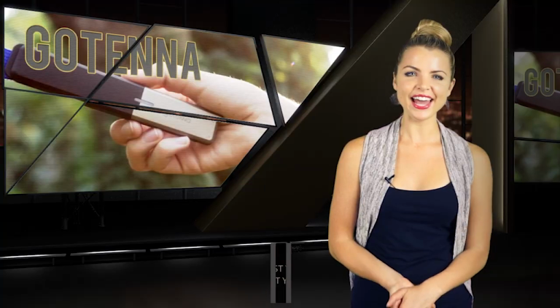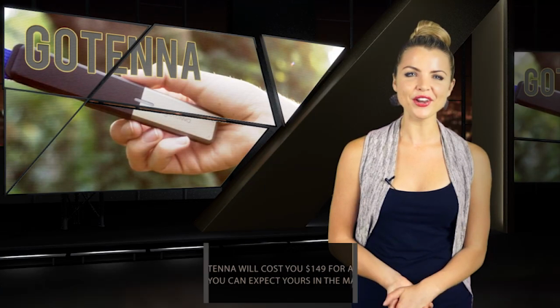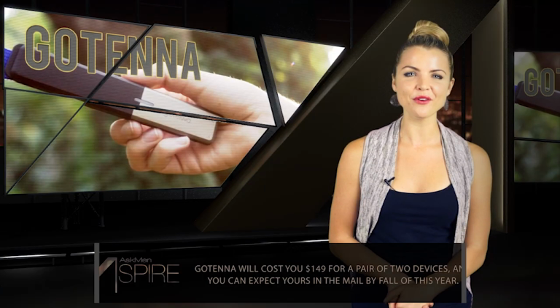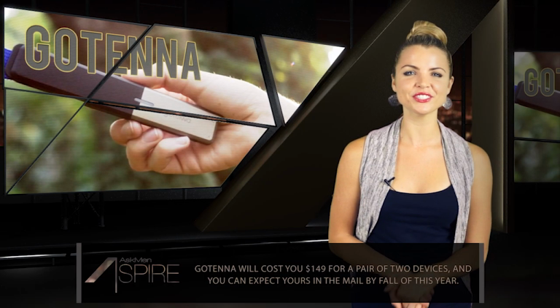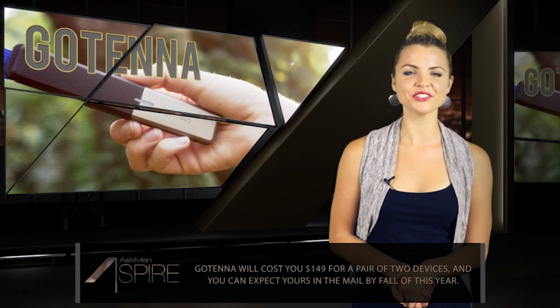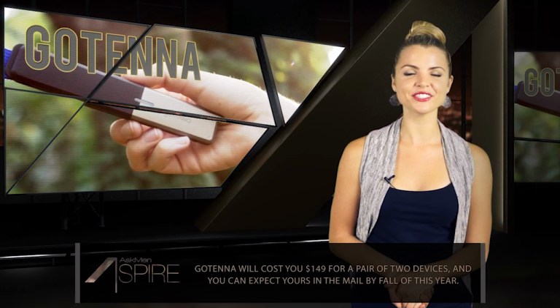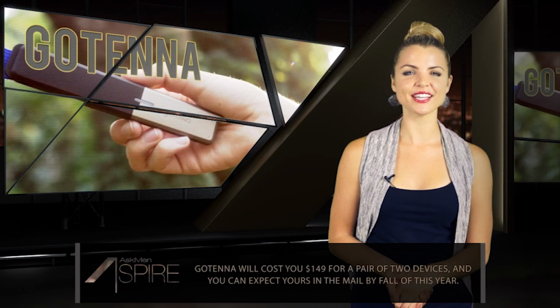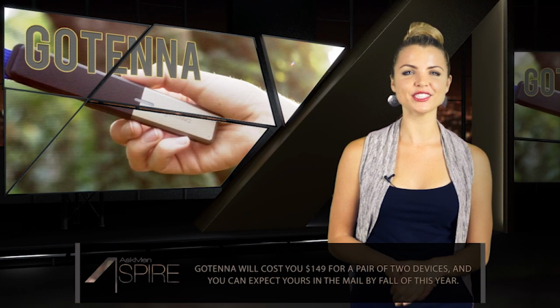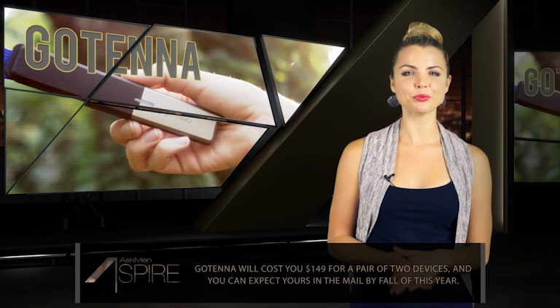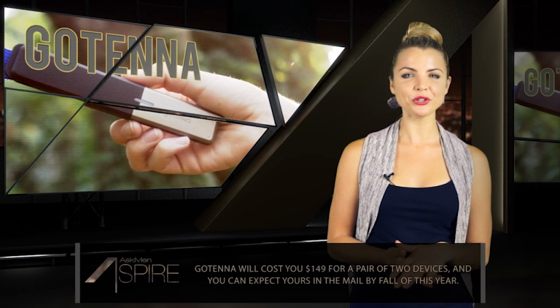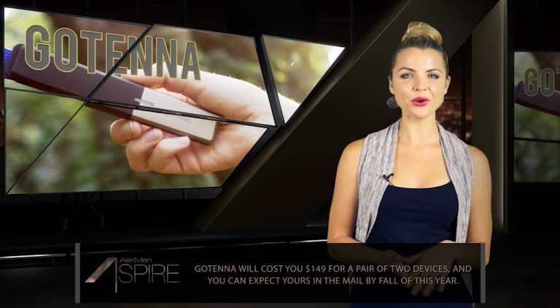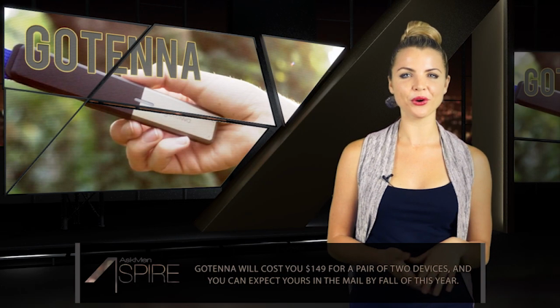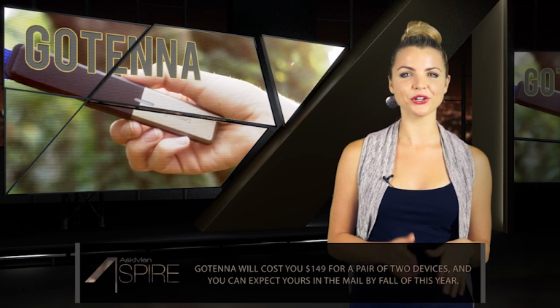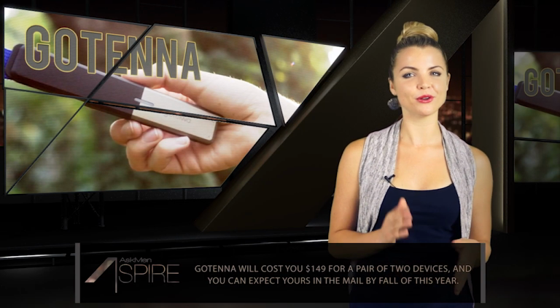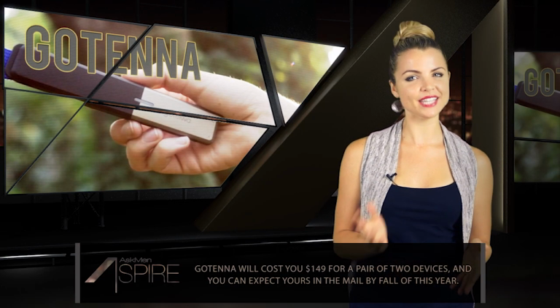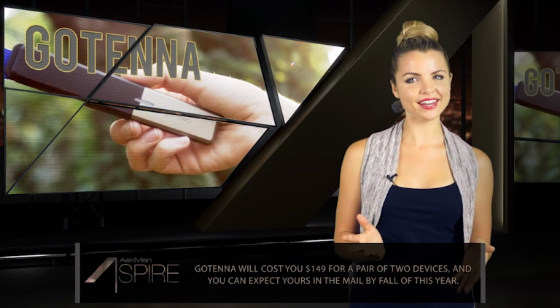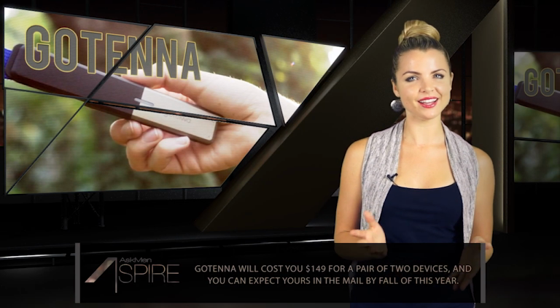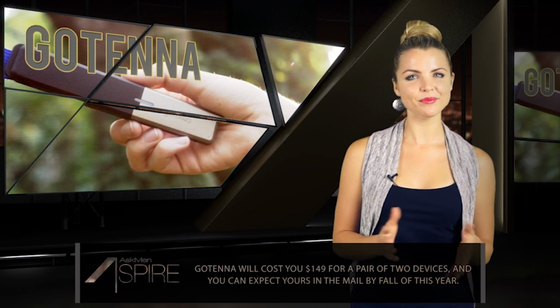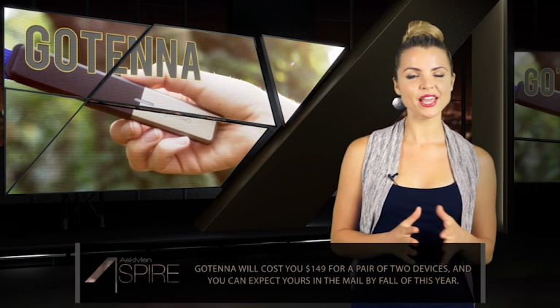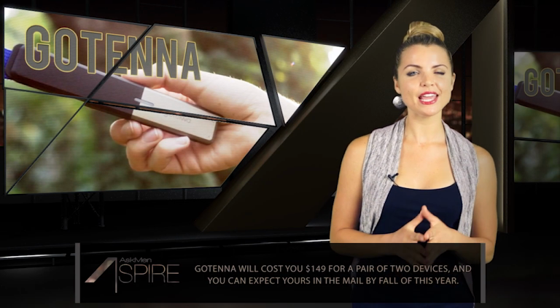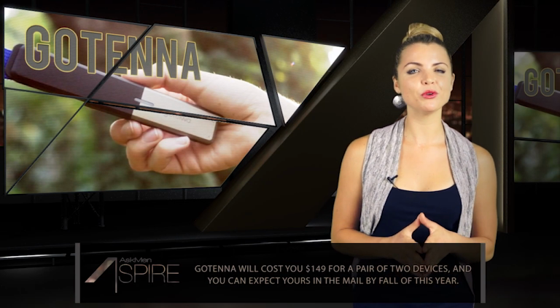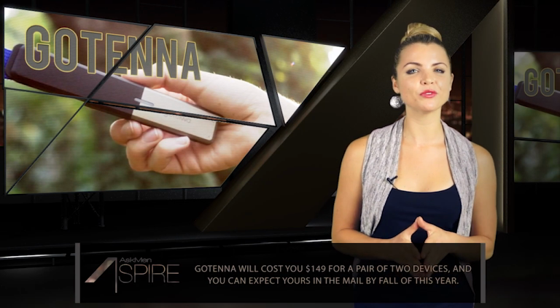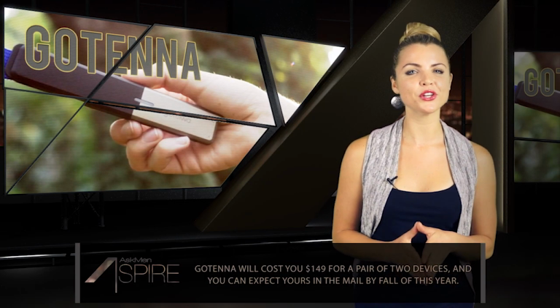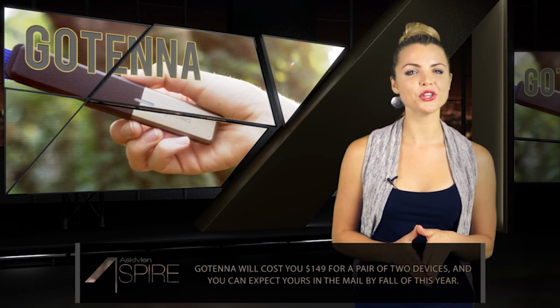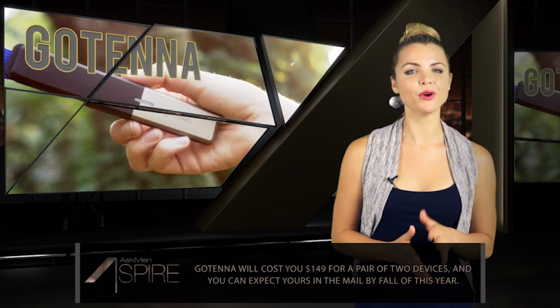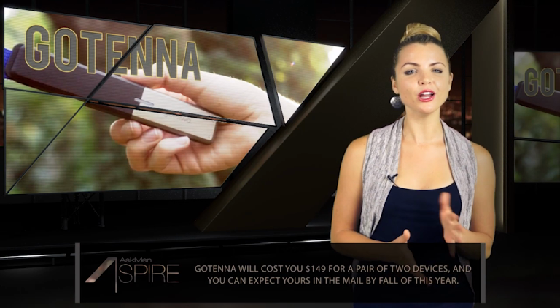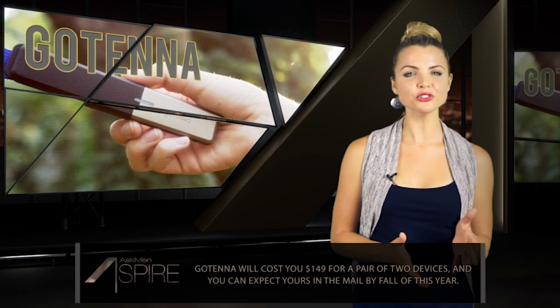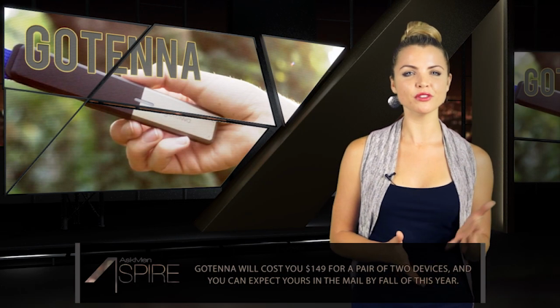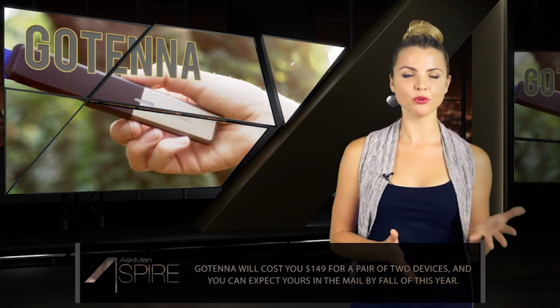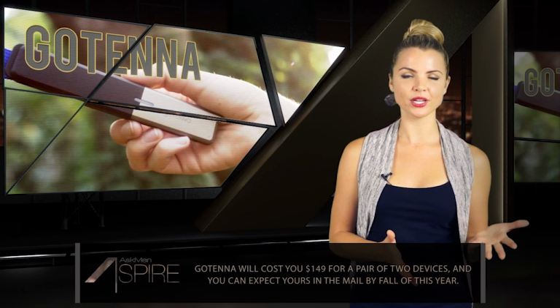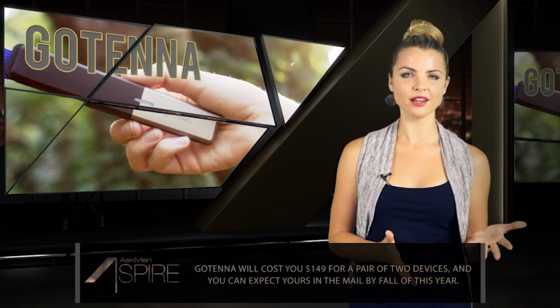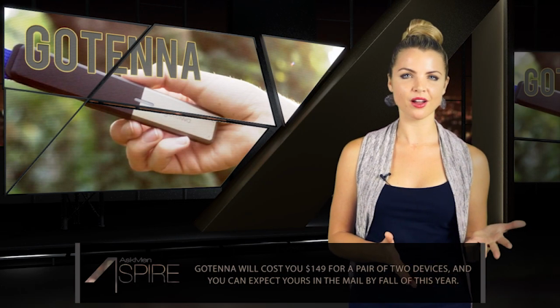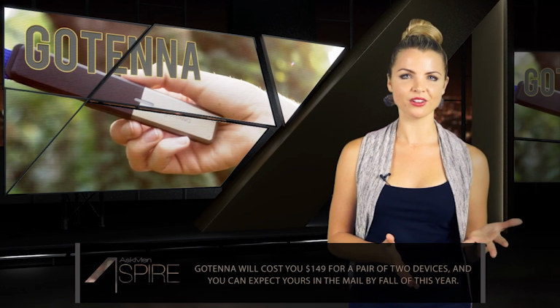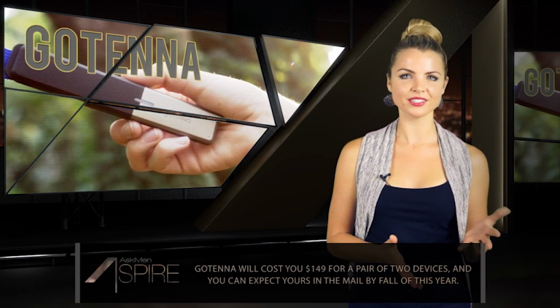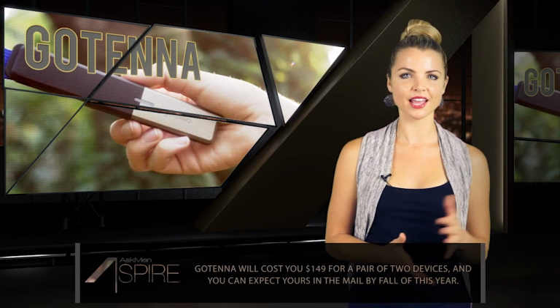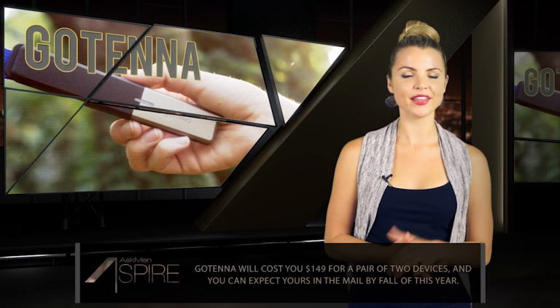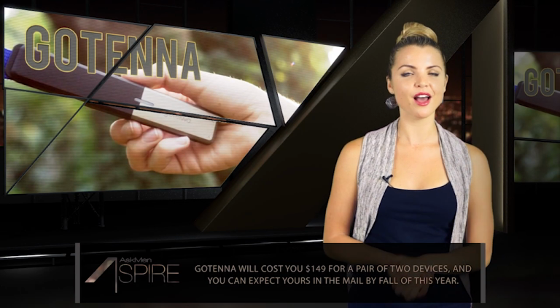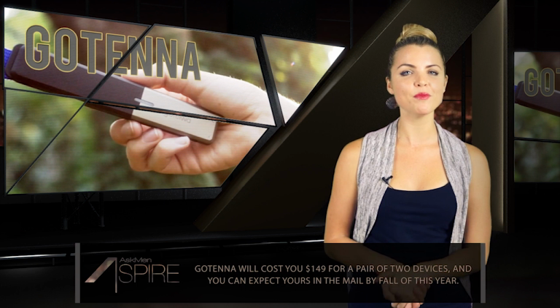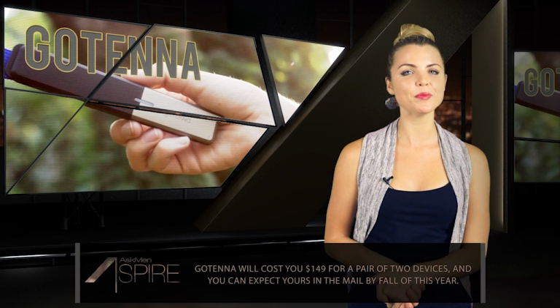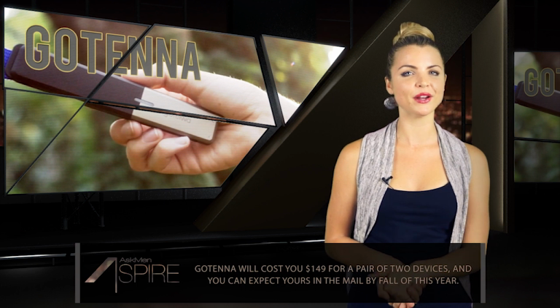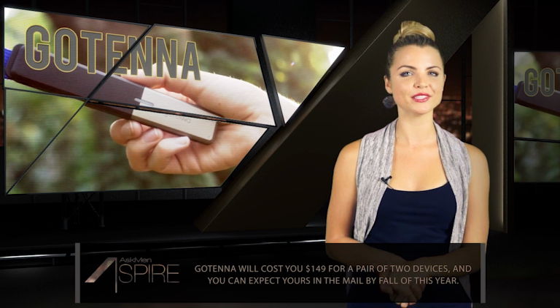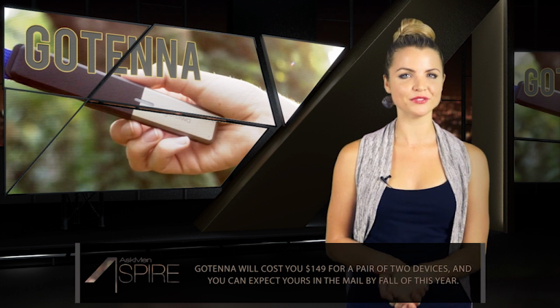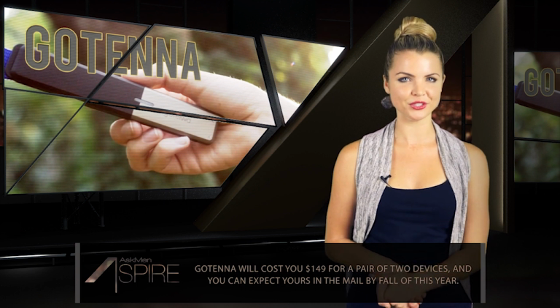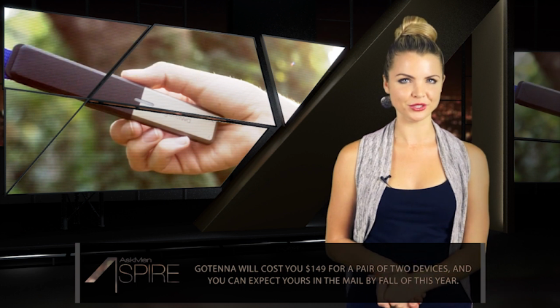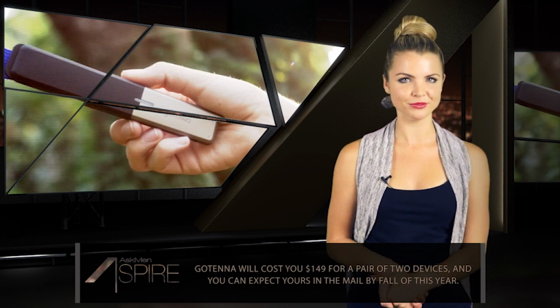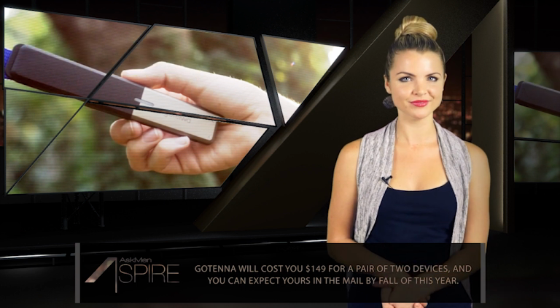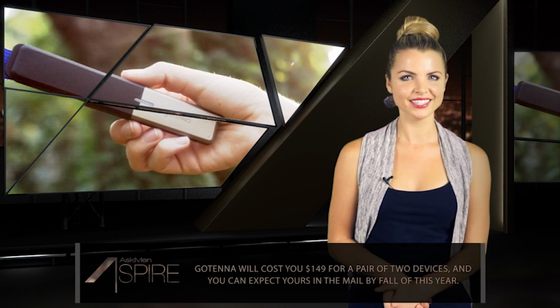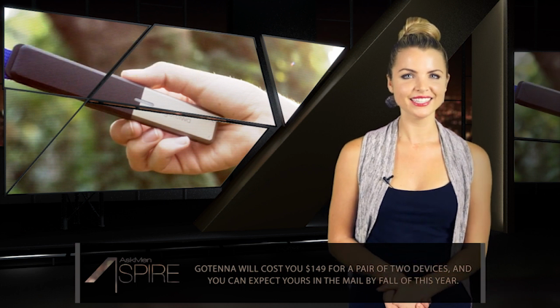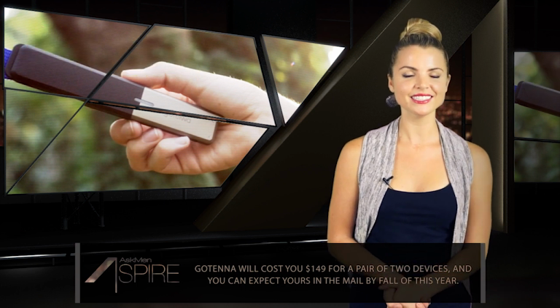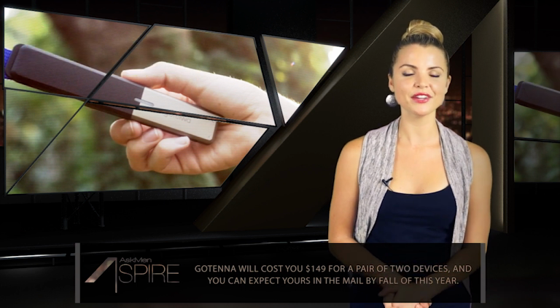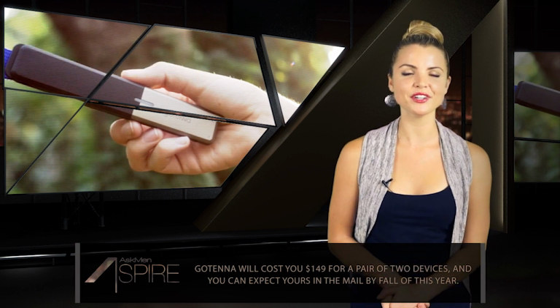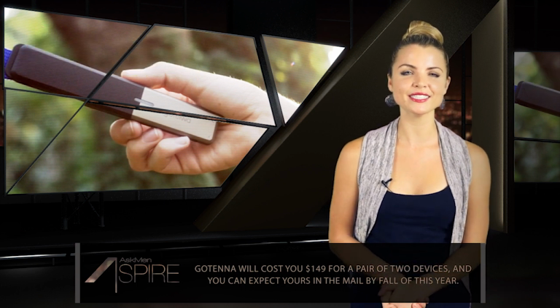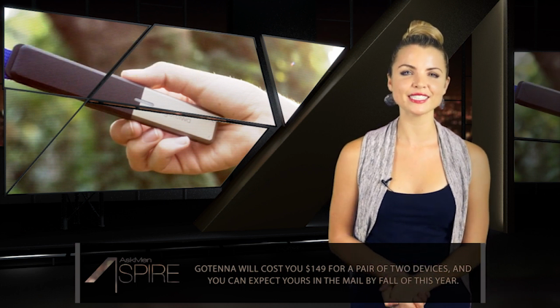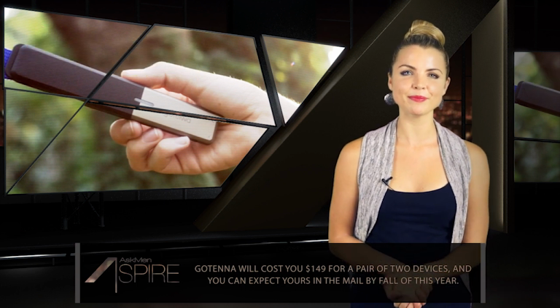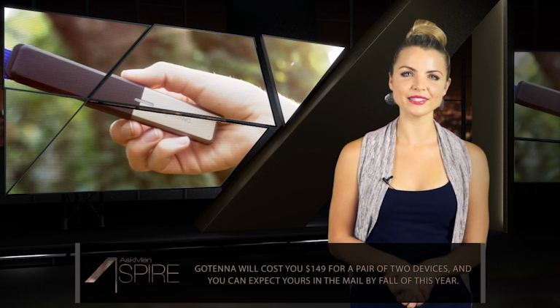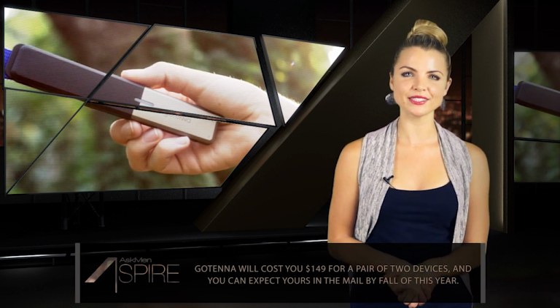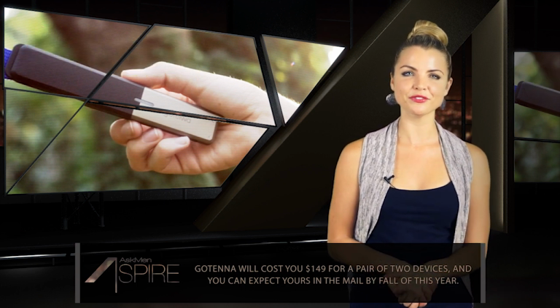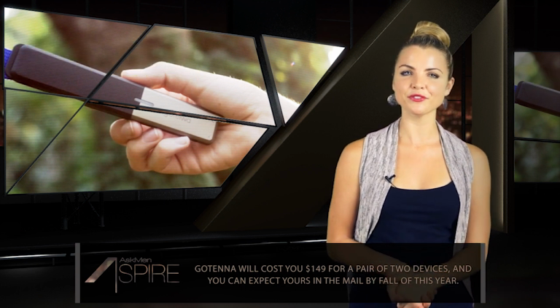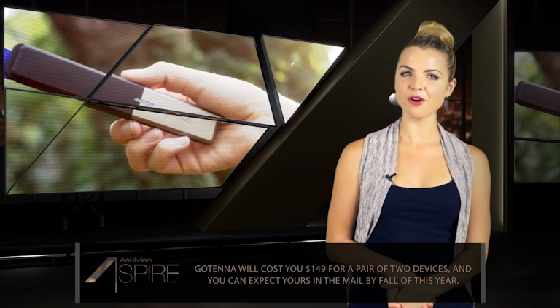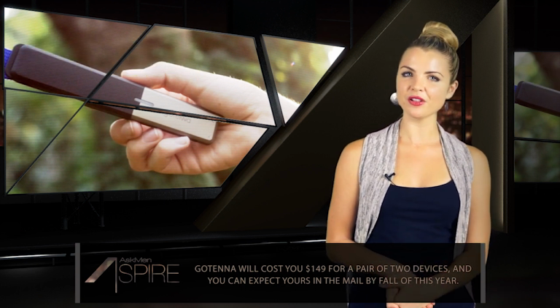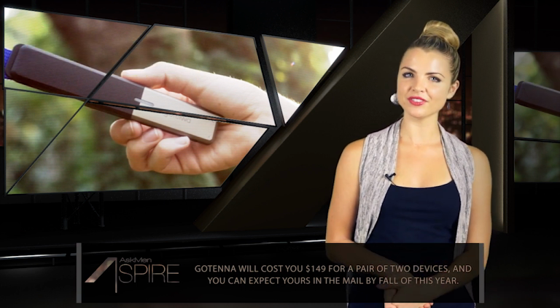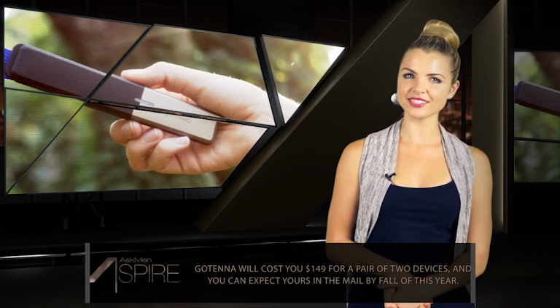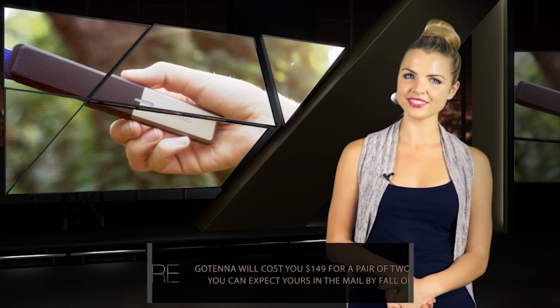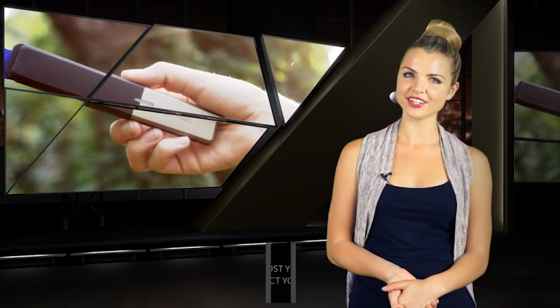Head on over to their site to pre-order GoTenna. It will run you $149 and they come in pairs of two. Delivery is expected for fall of this year.